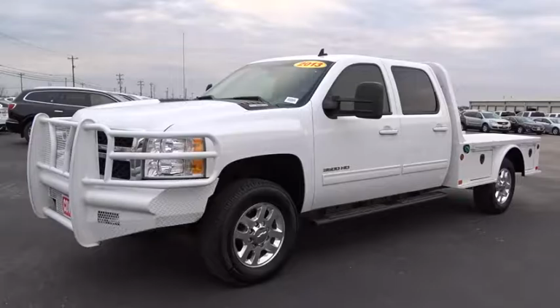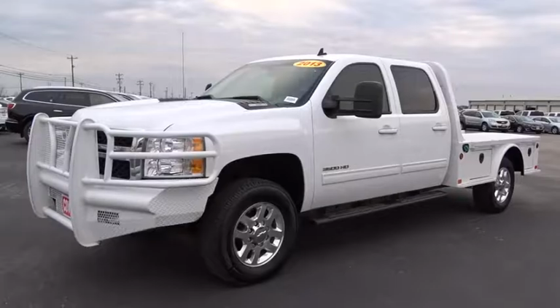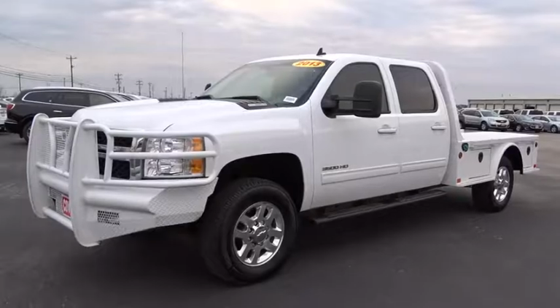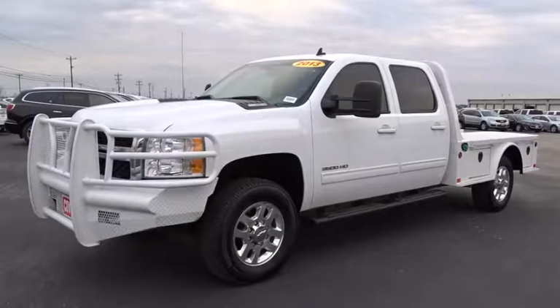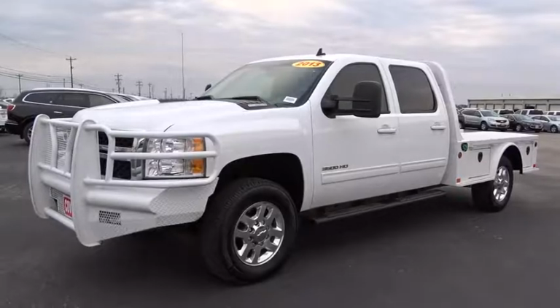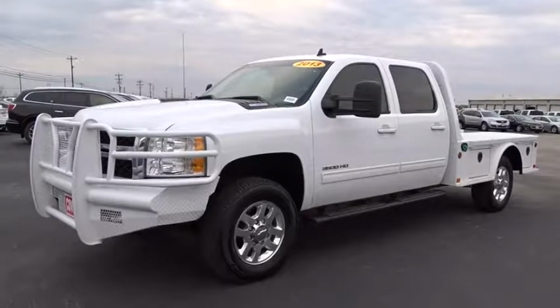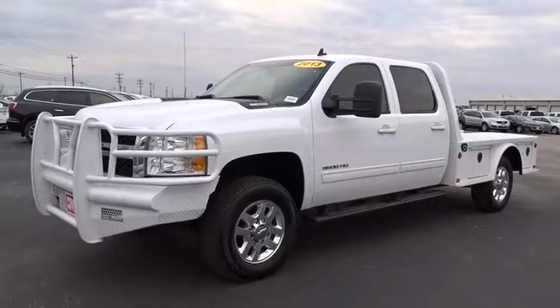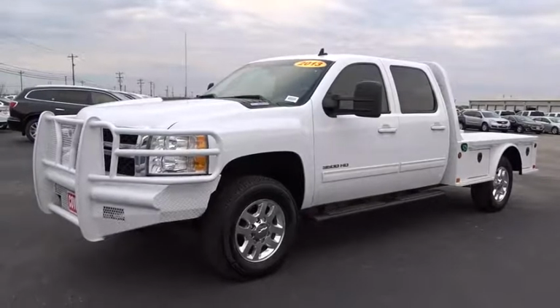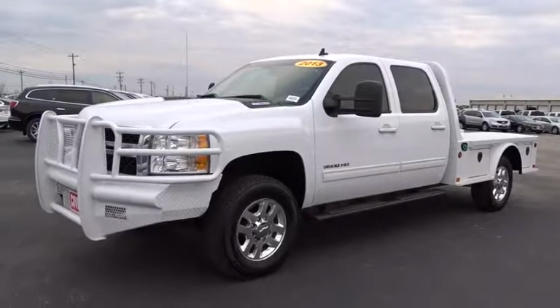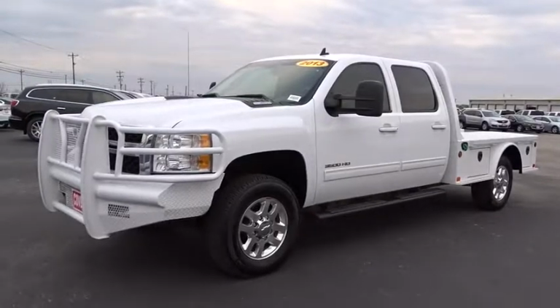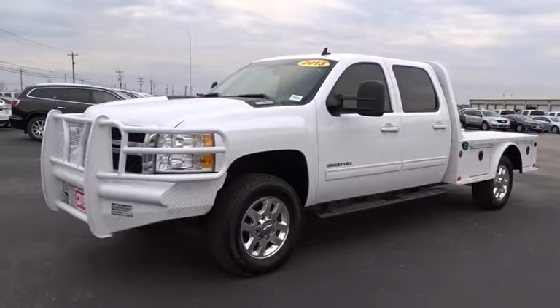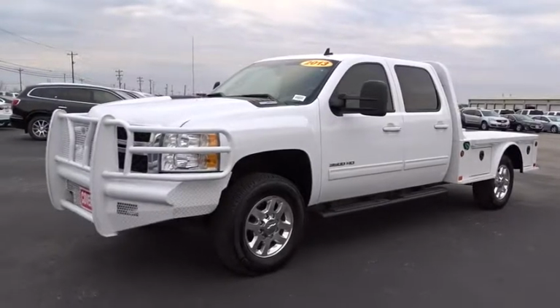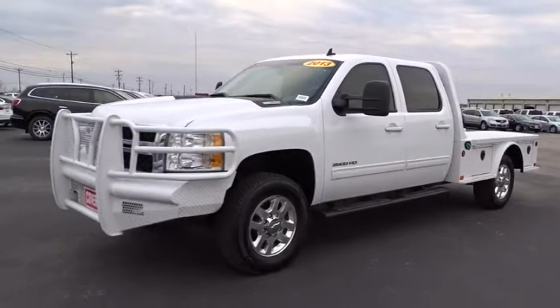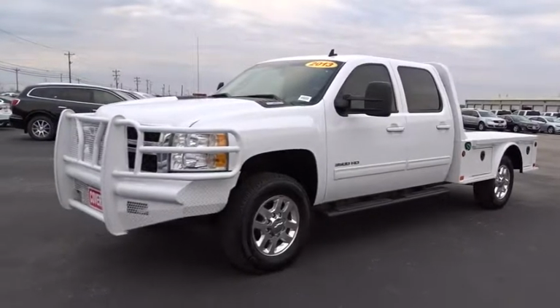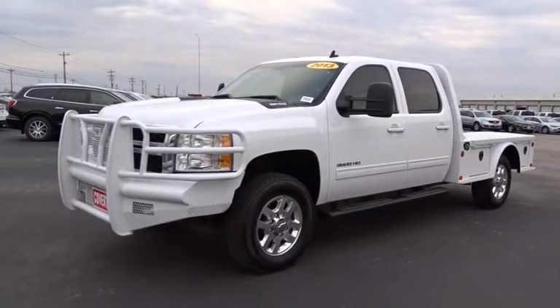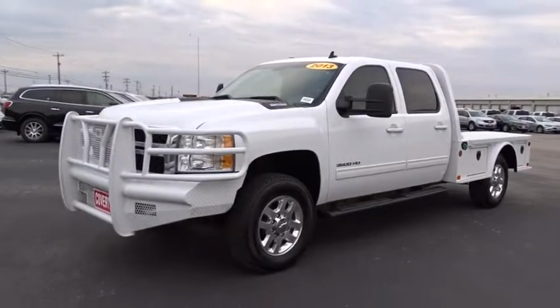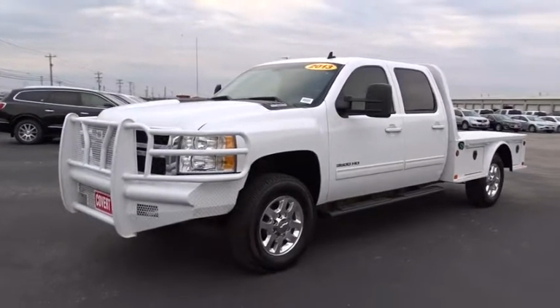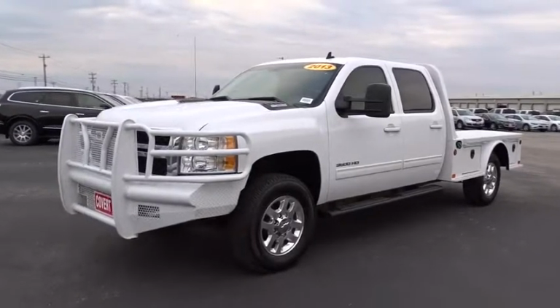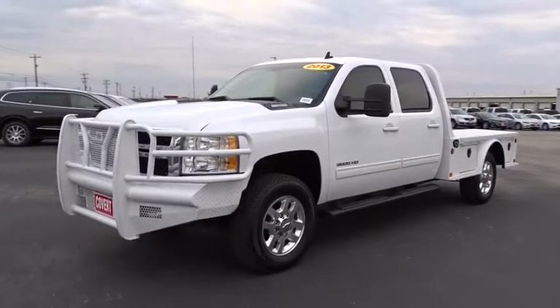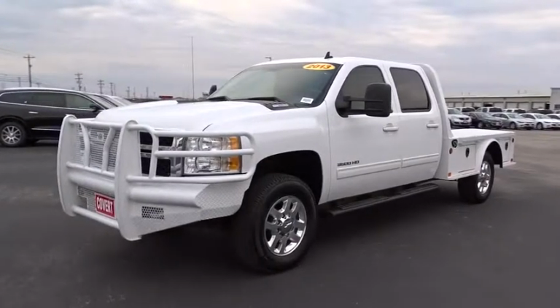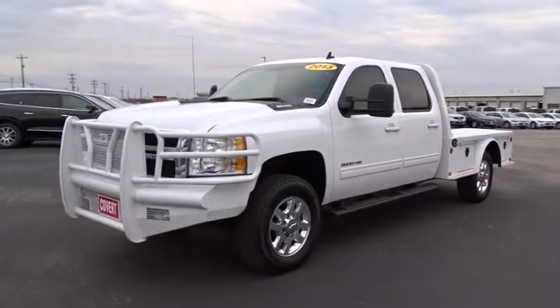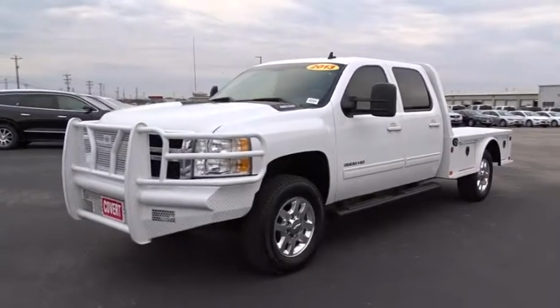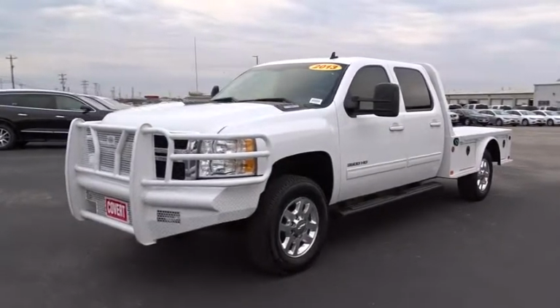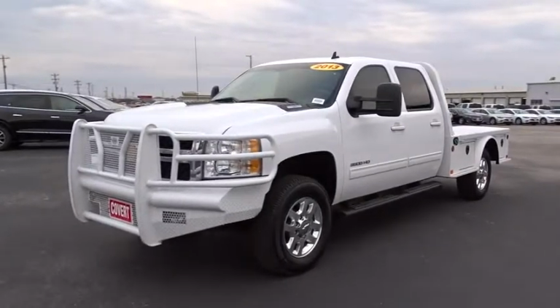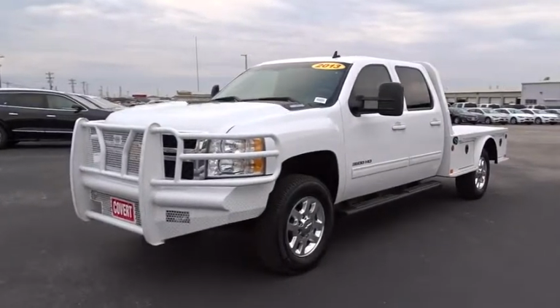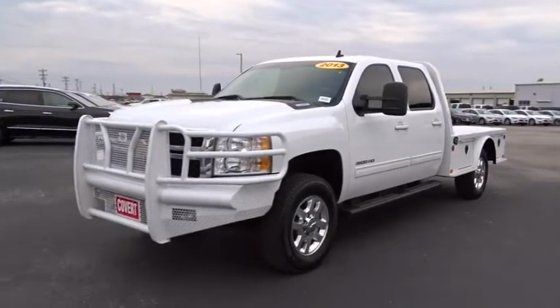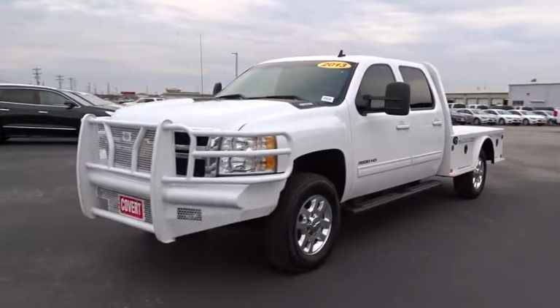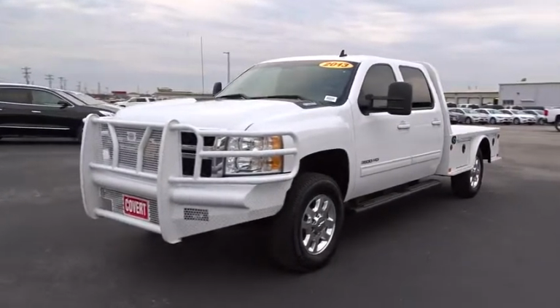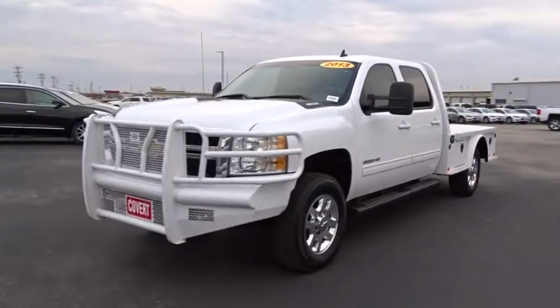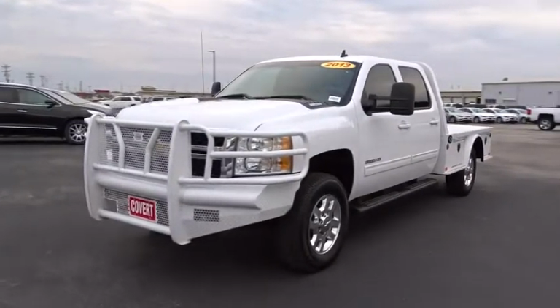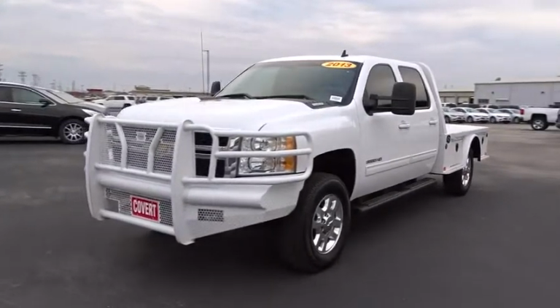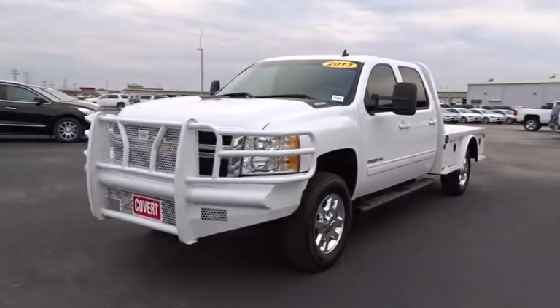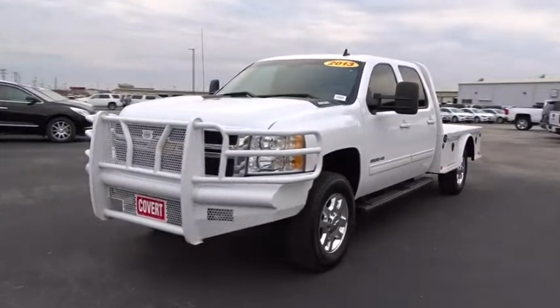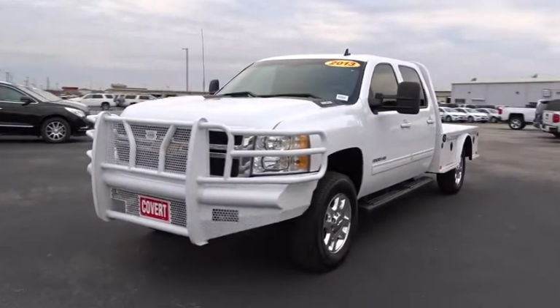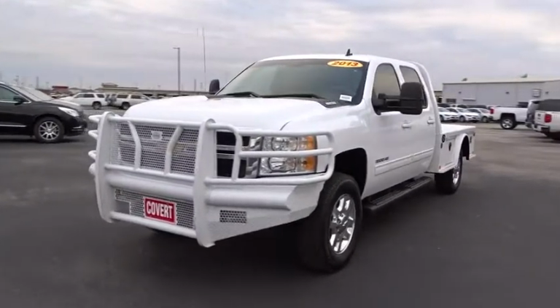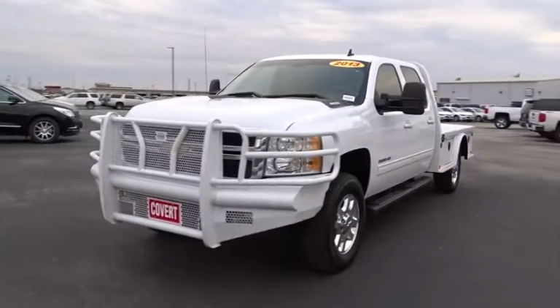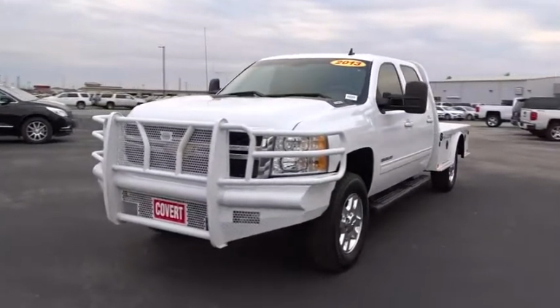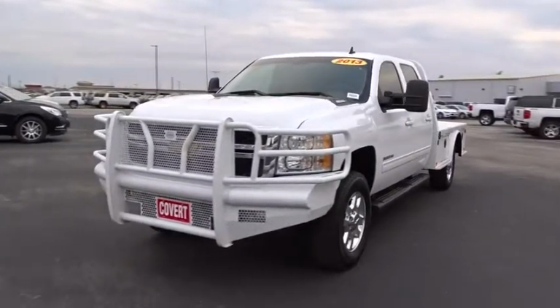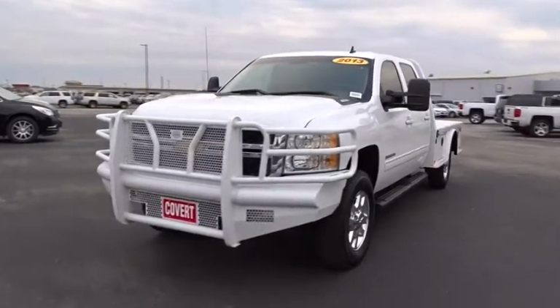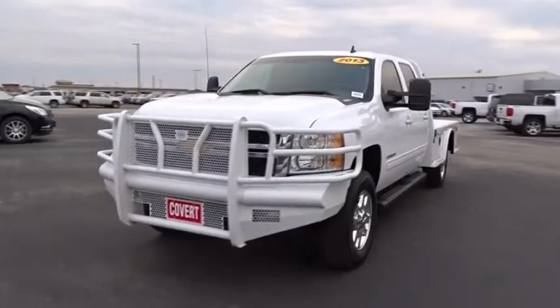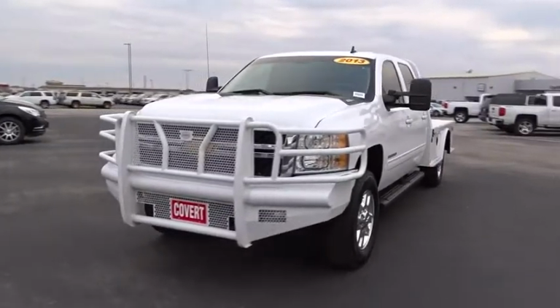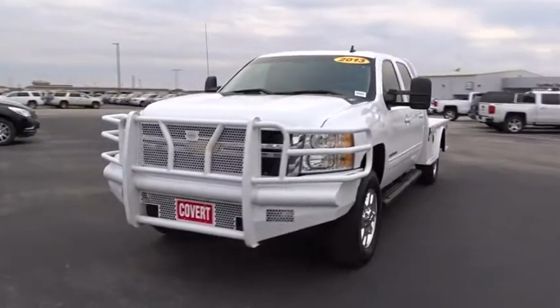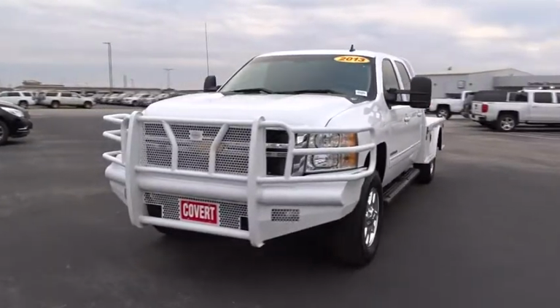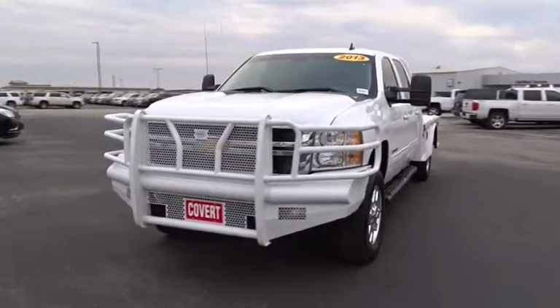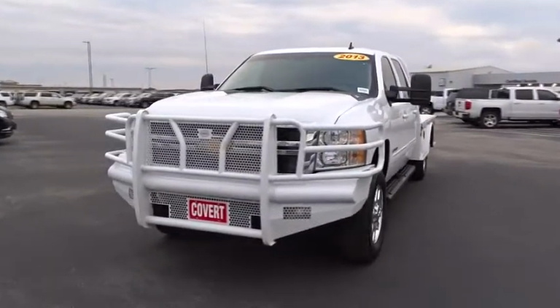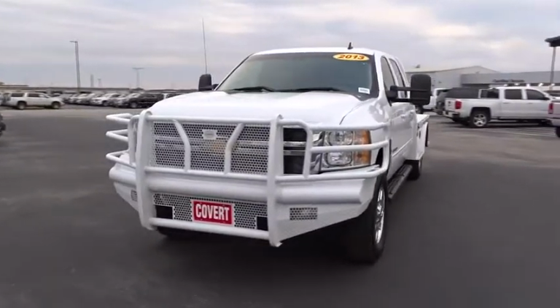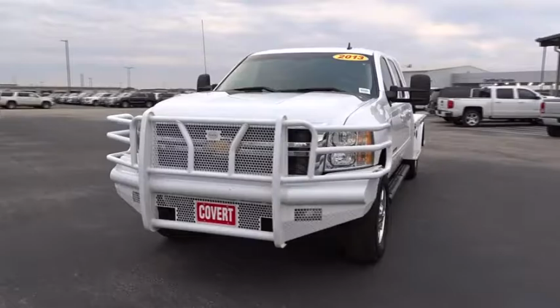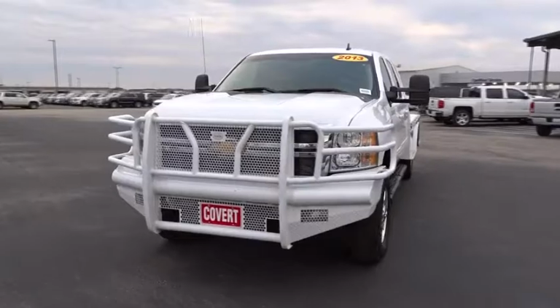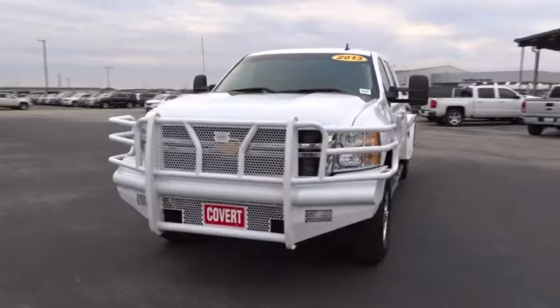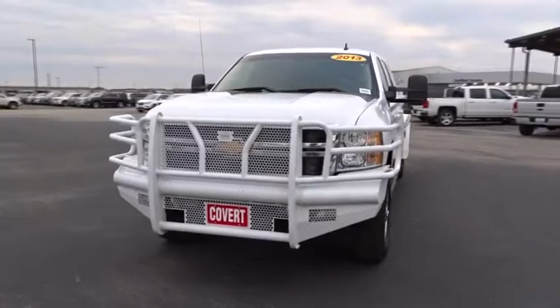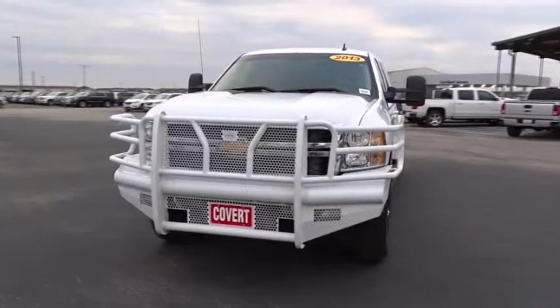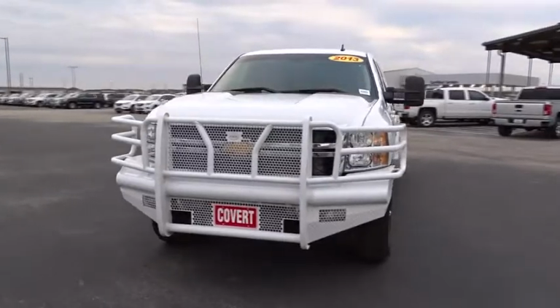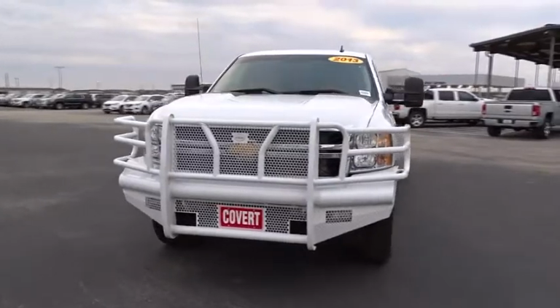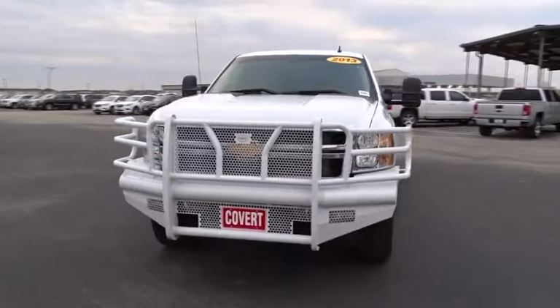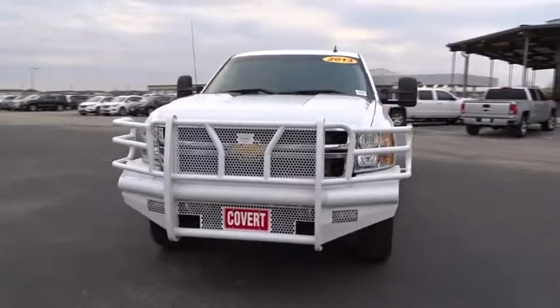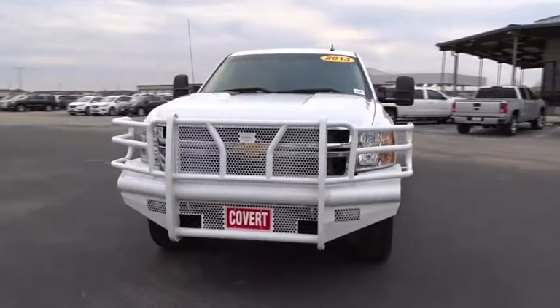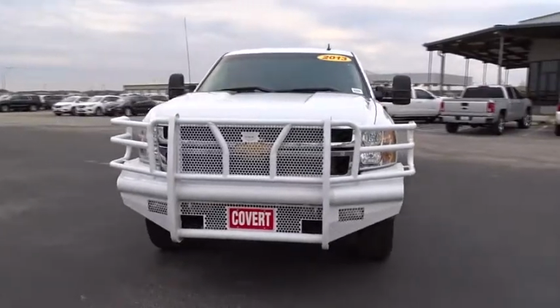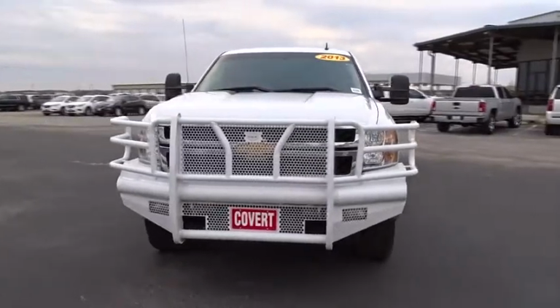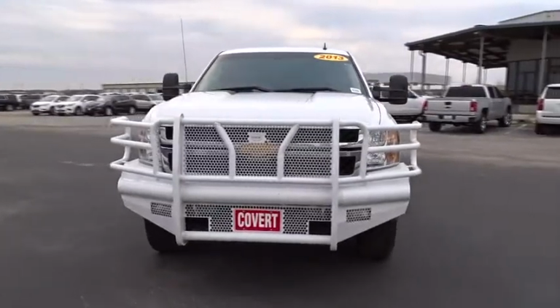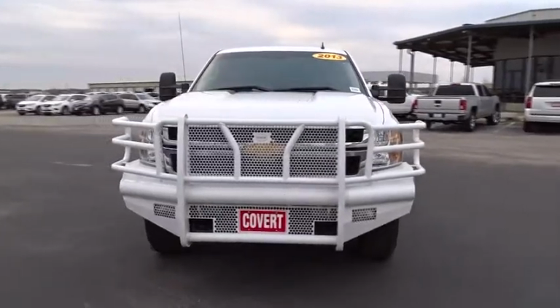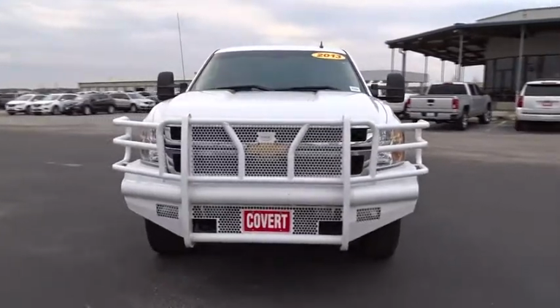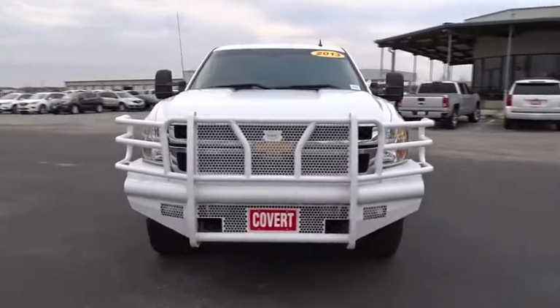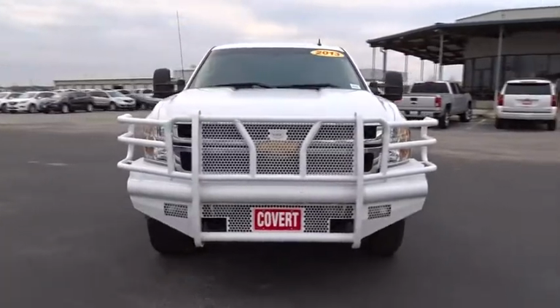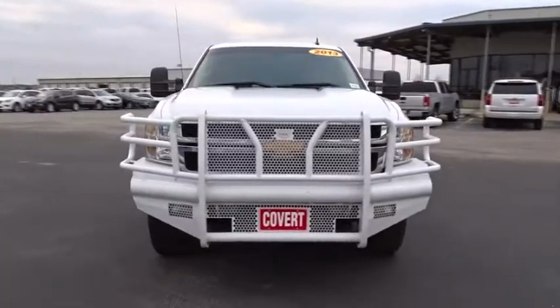The 2013 Chevrolet Silverado 3500 HD. Pros: everything. Cons: nothing.